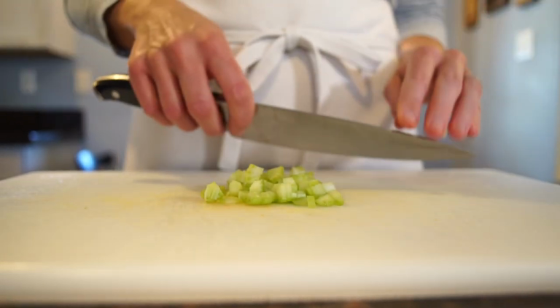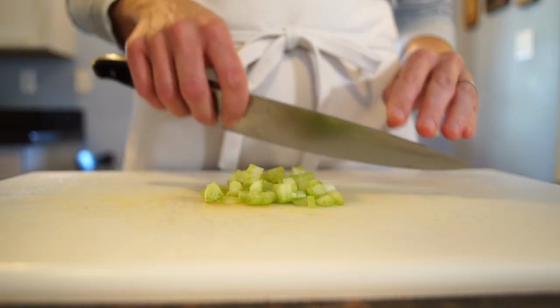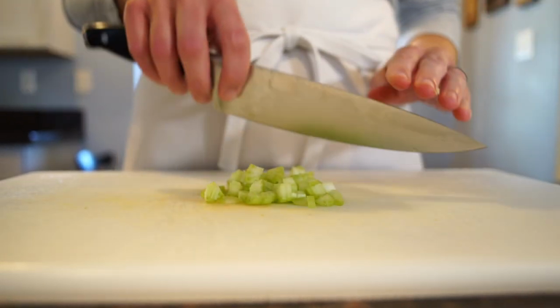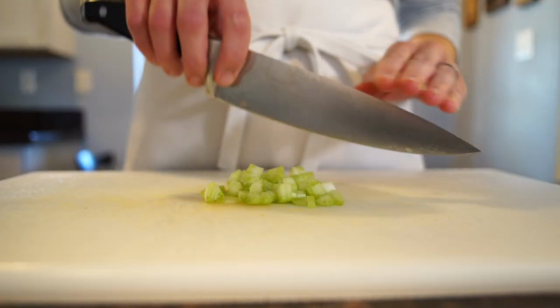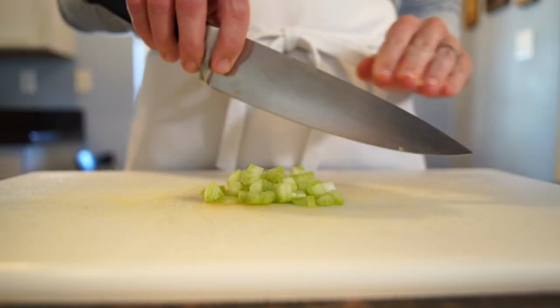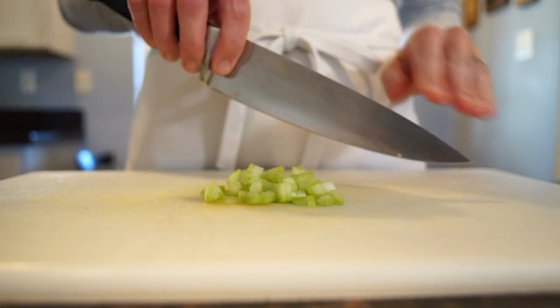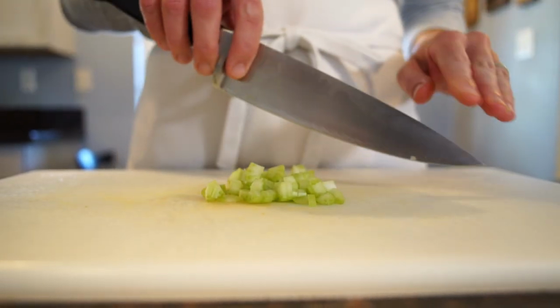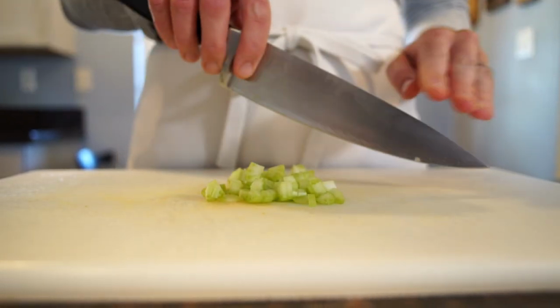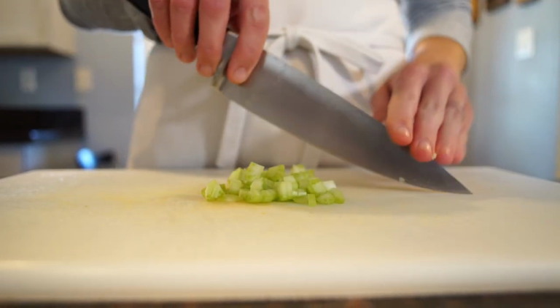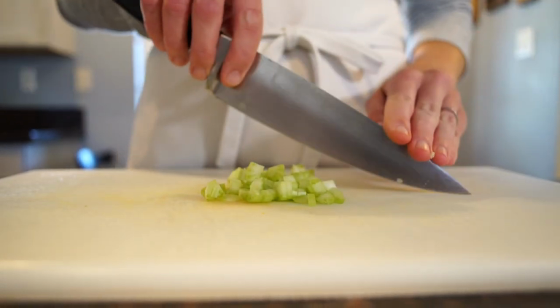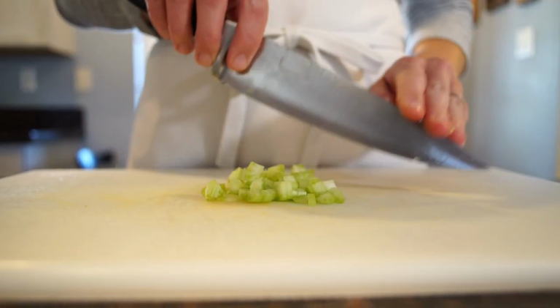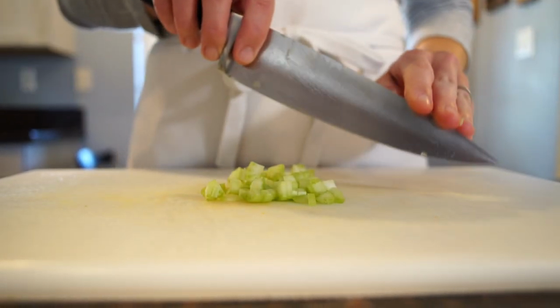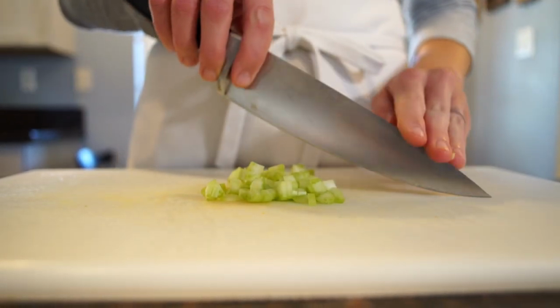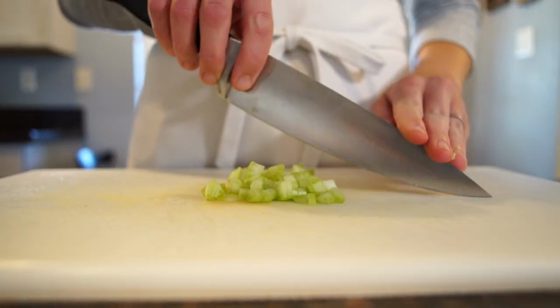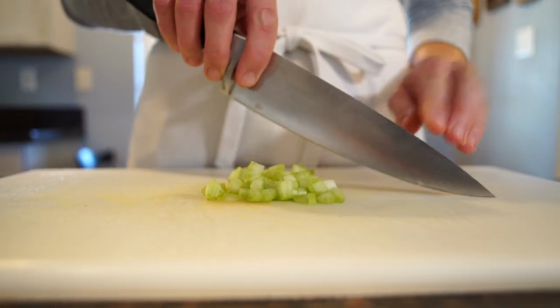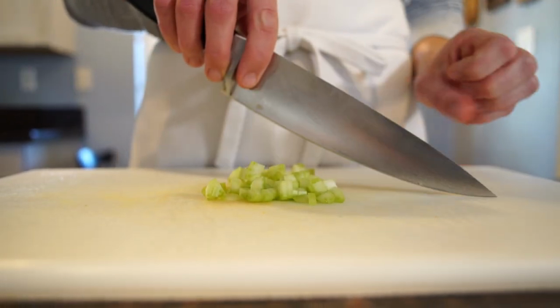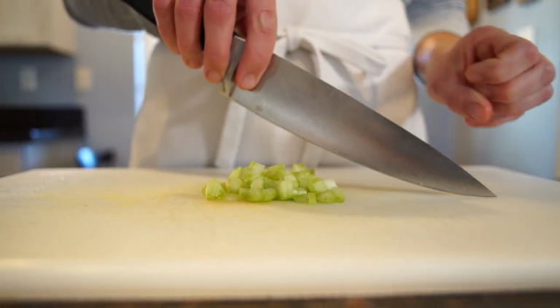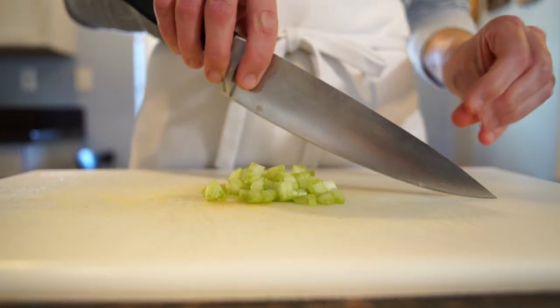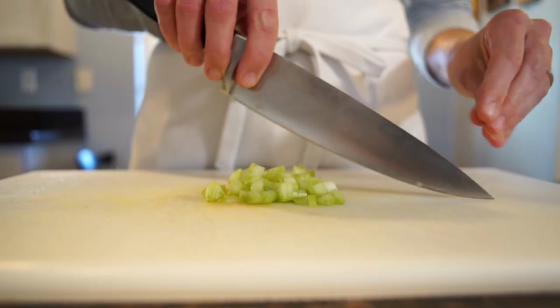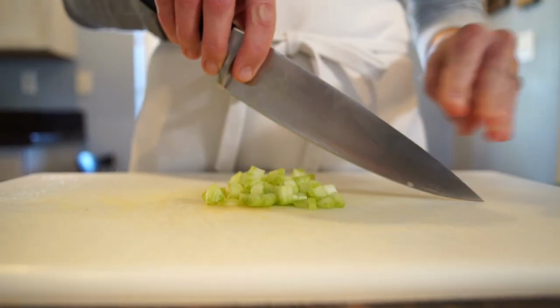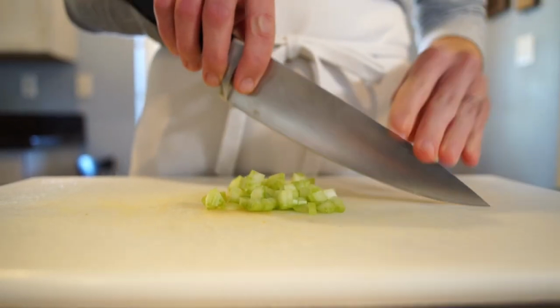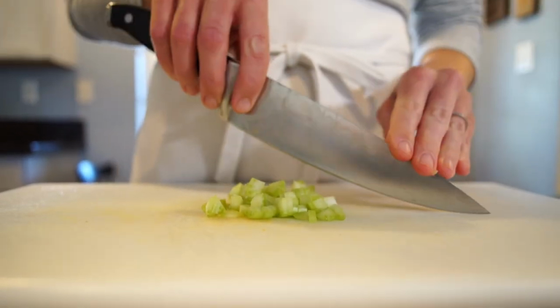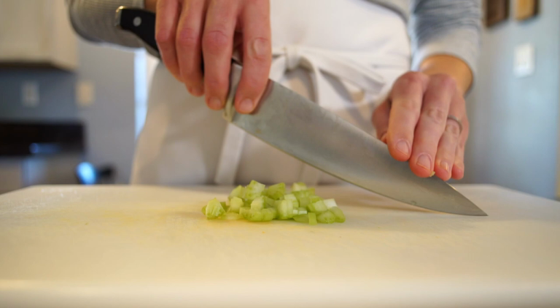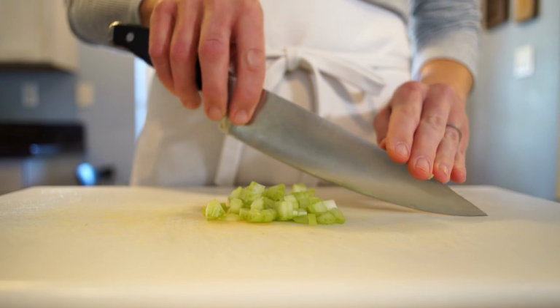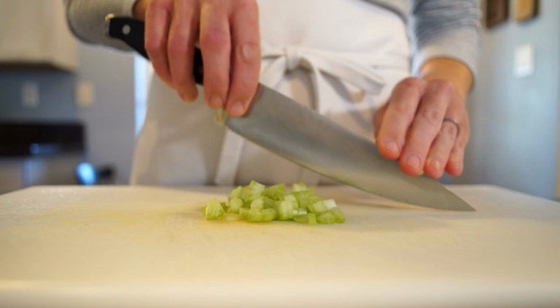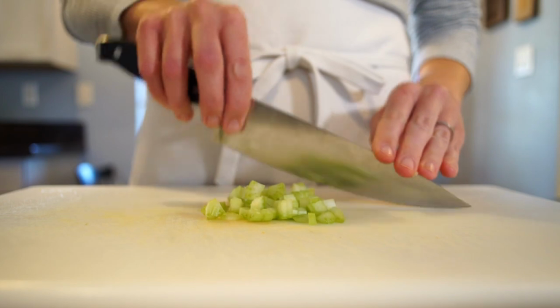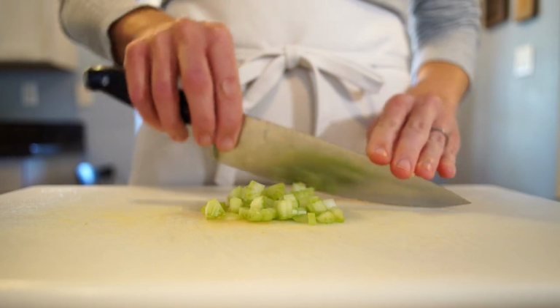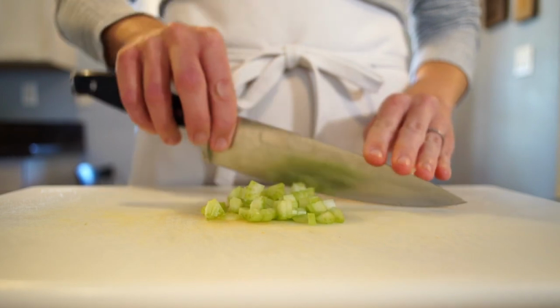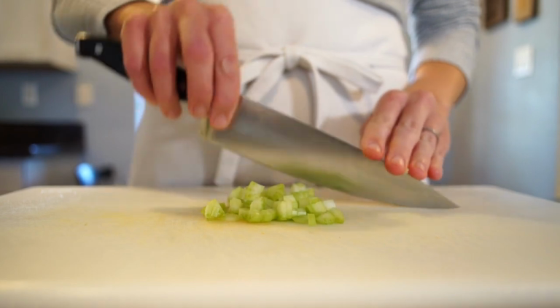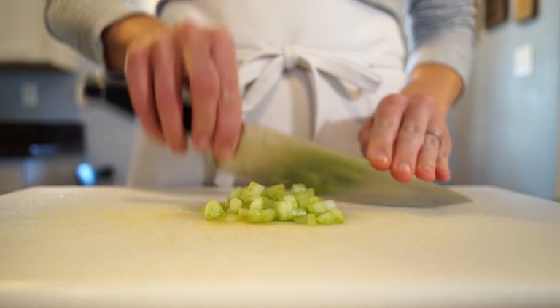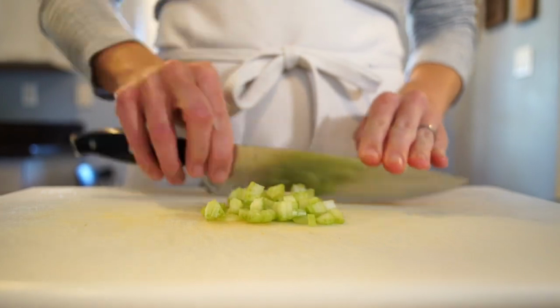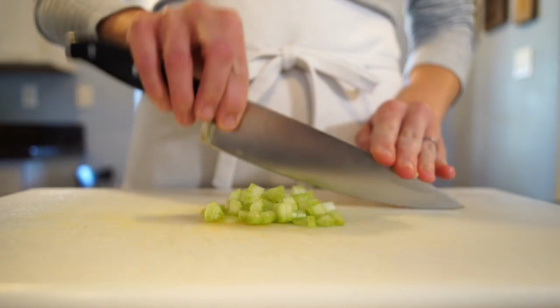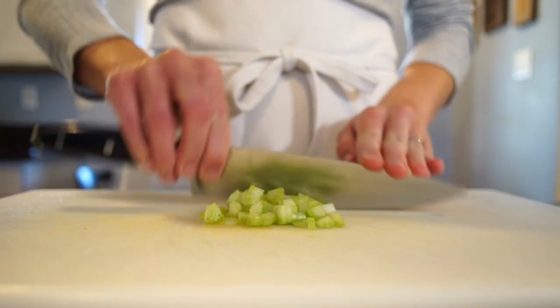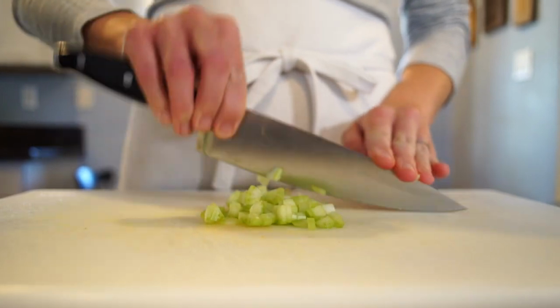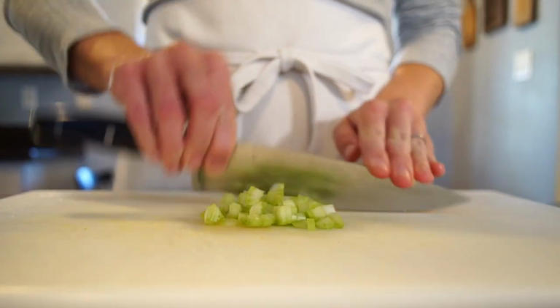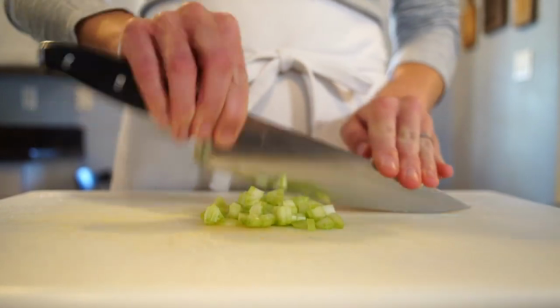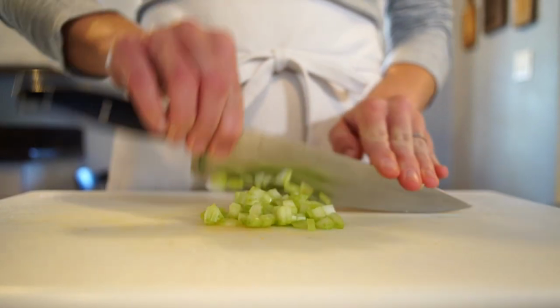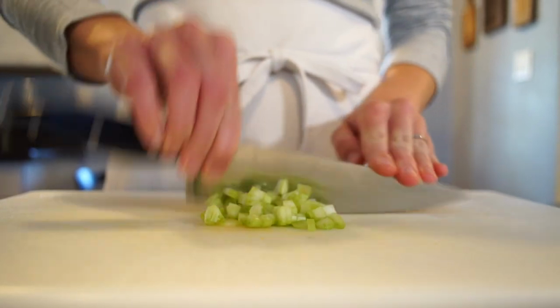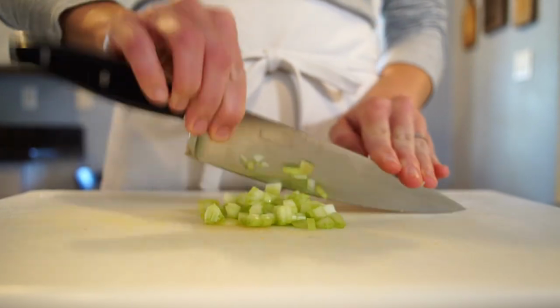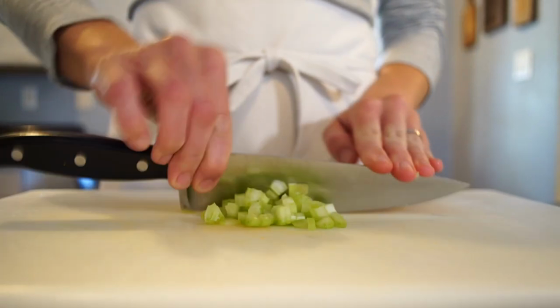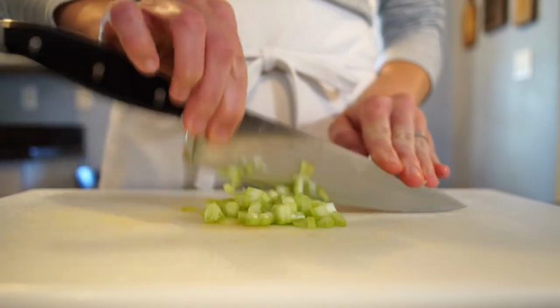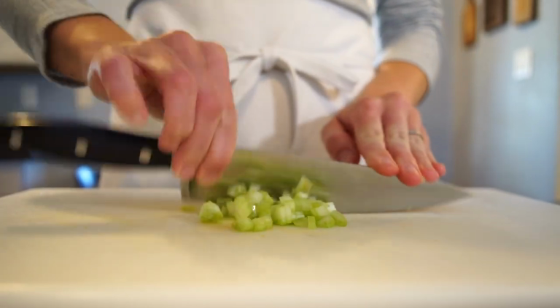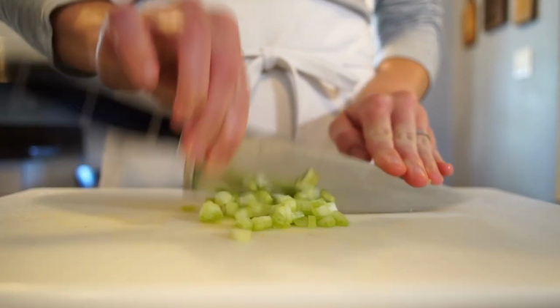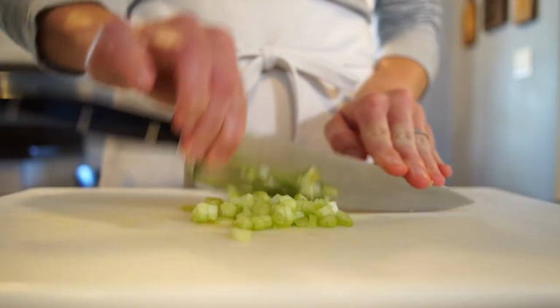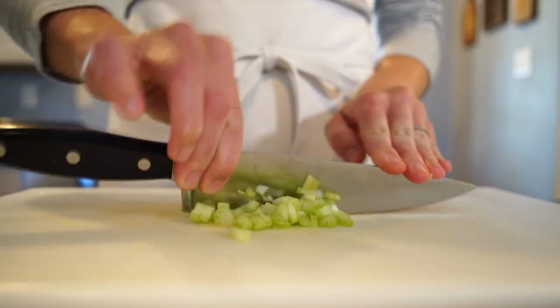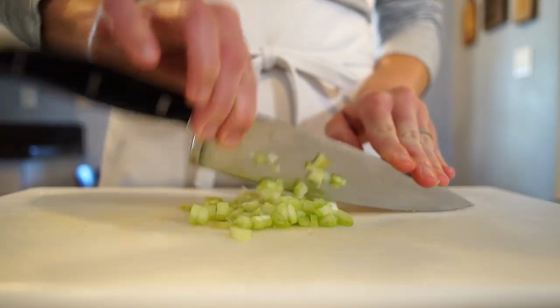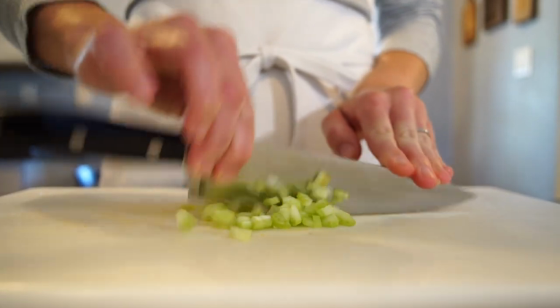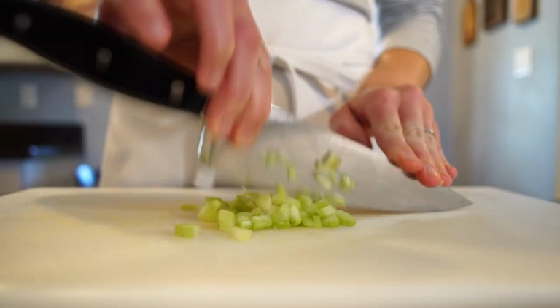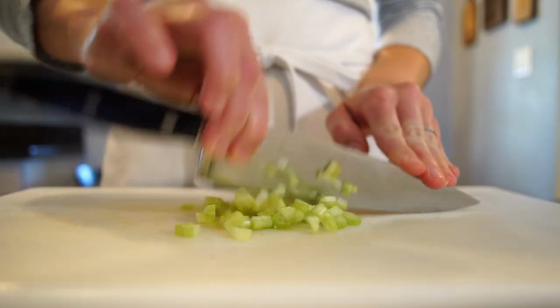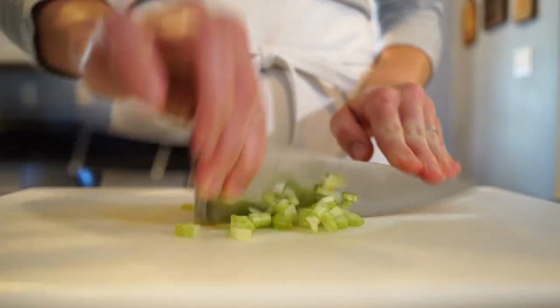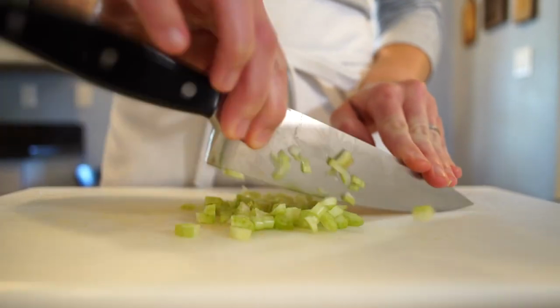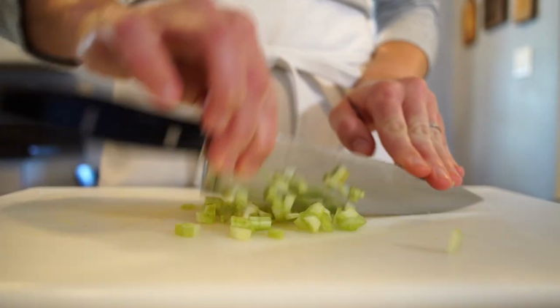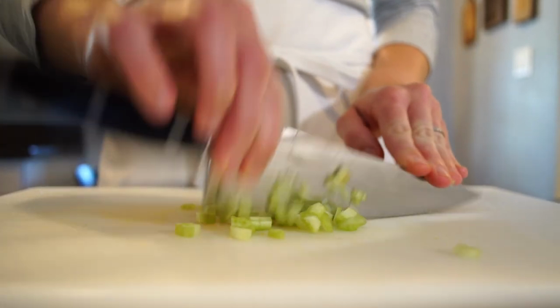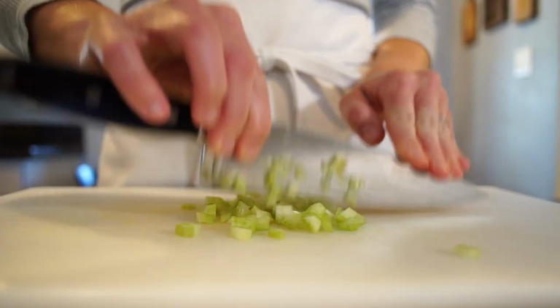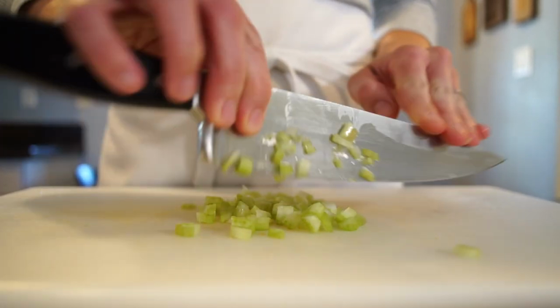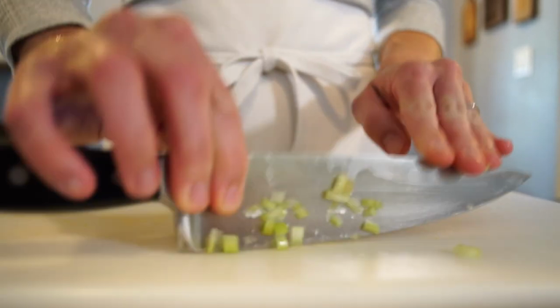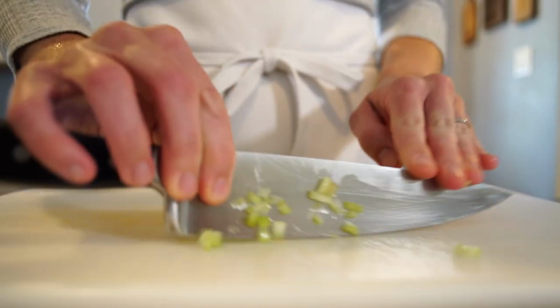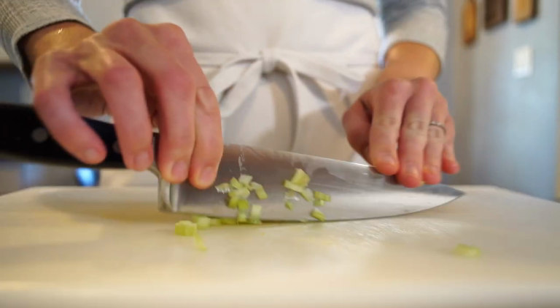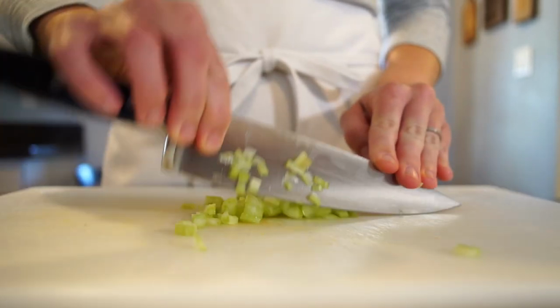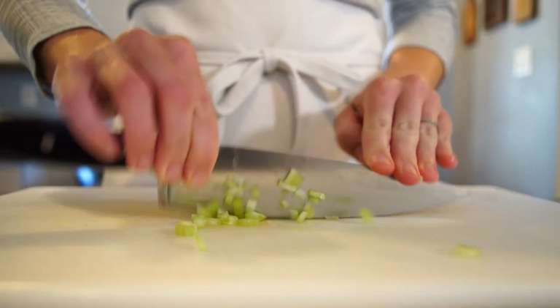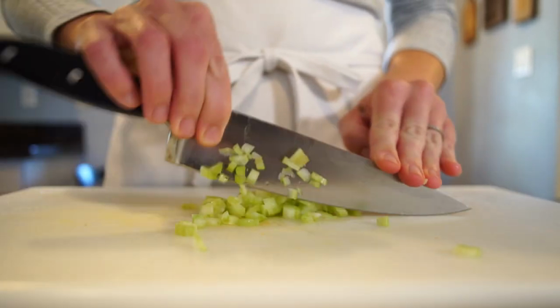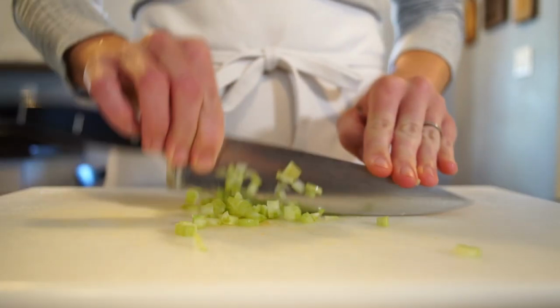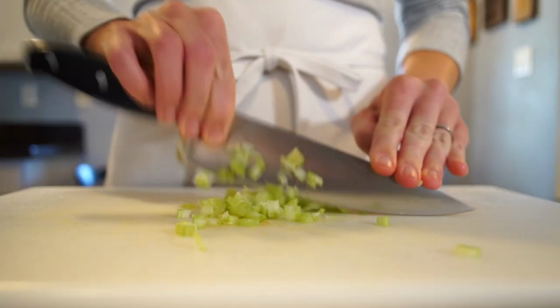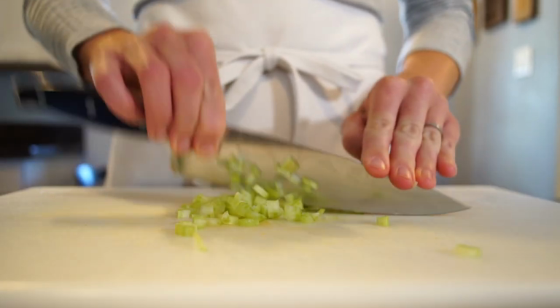so you just stick the tips of your fingers on the tip of your knife and move in a semicircle motion to mince.